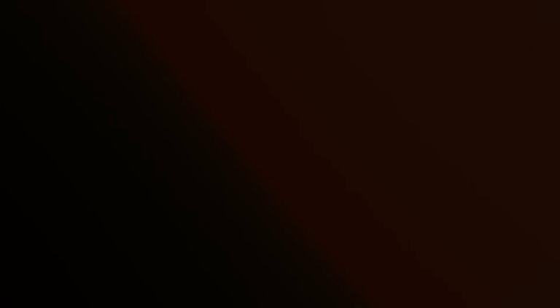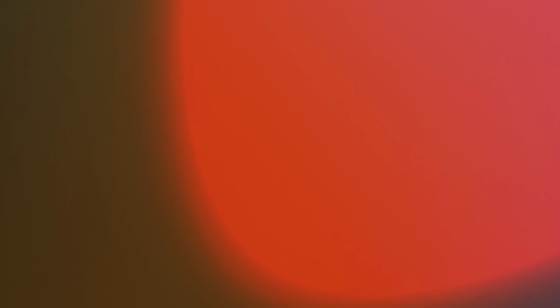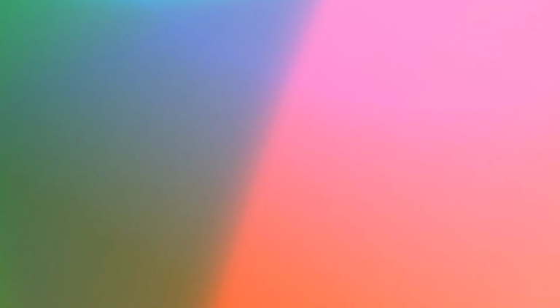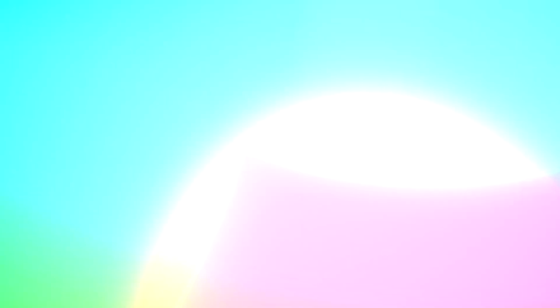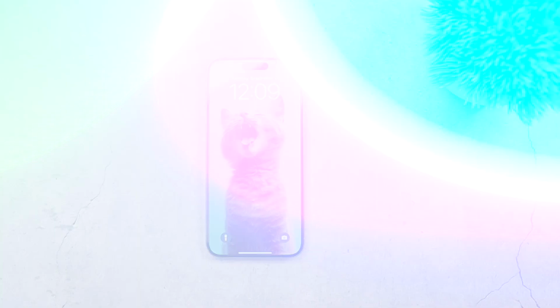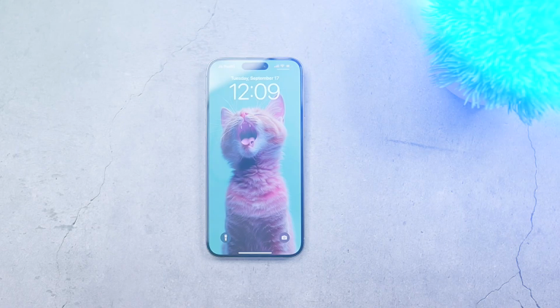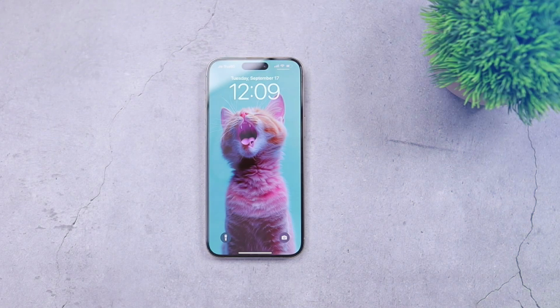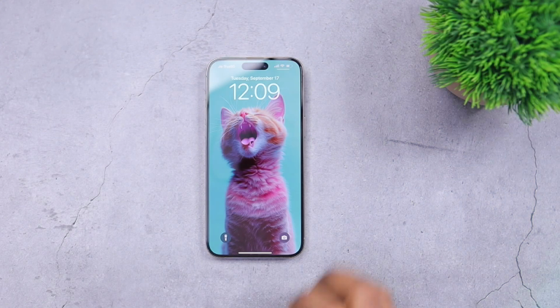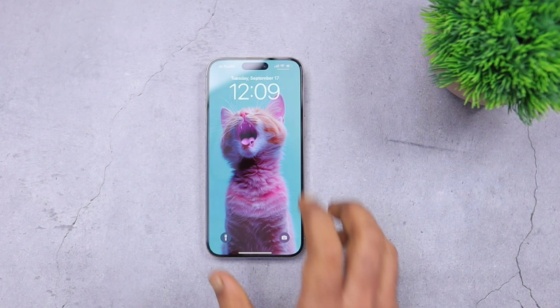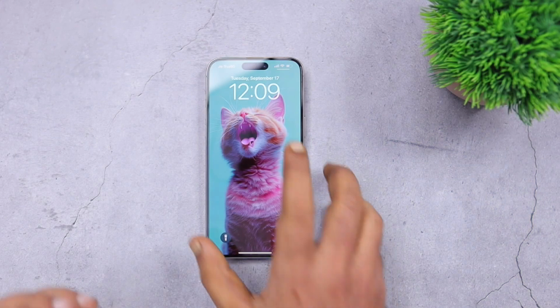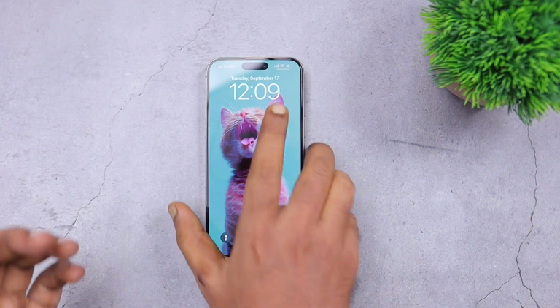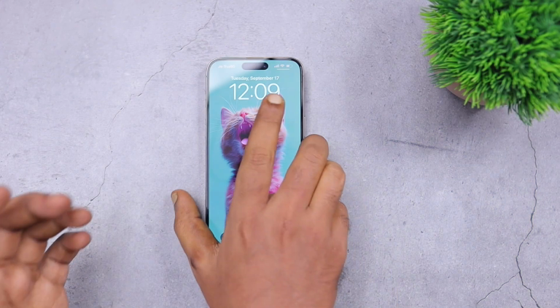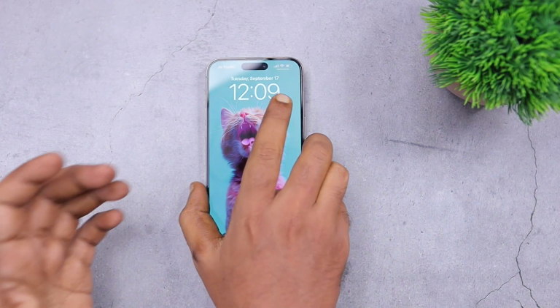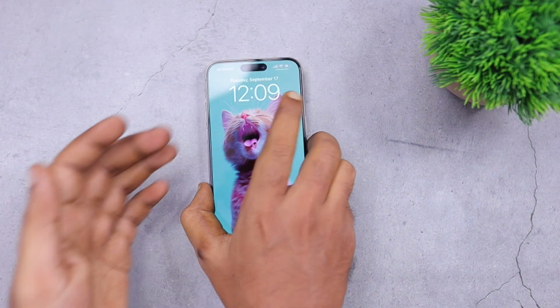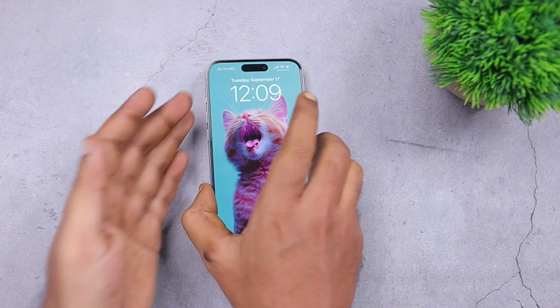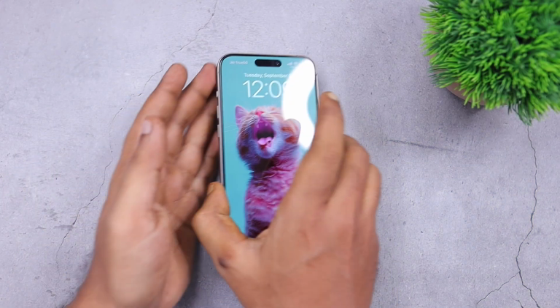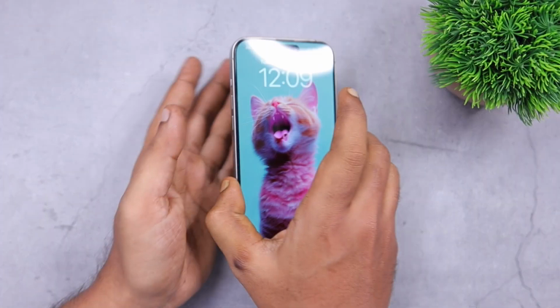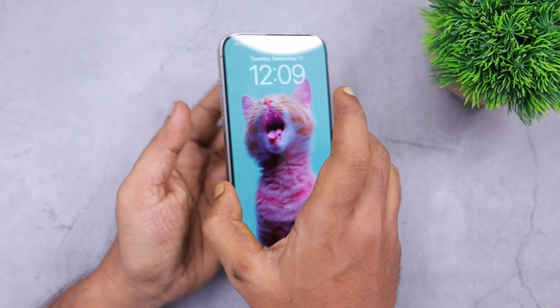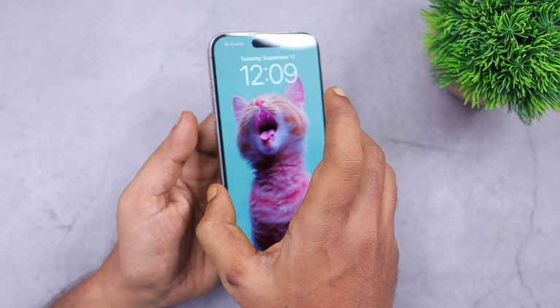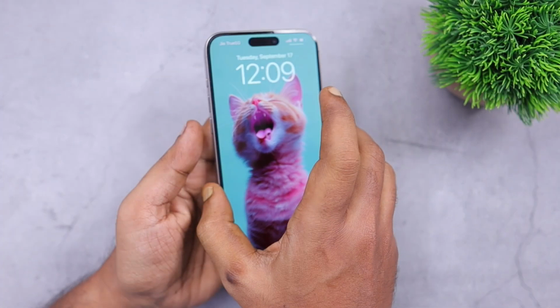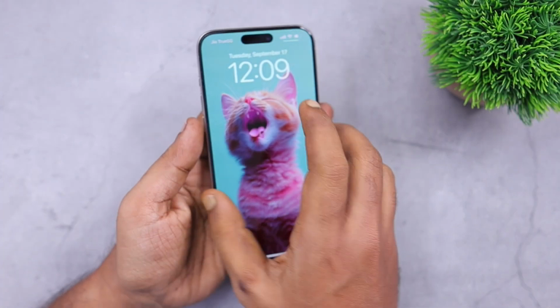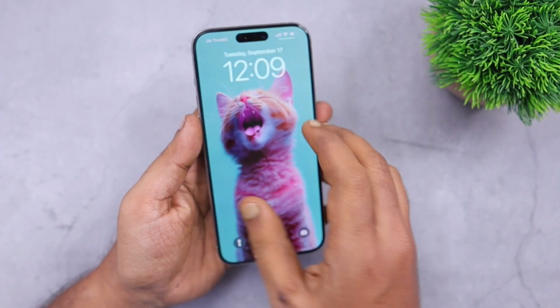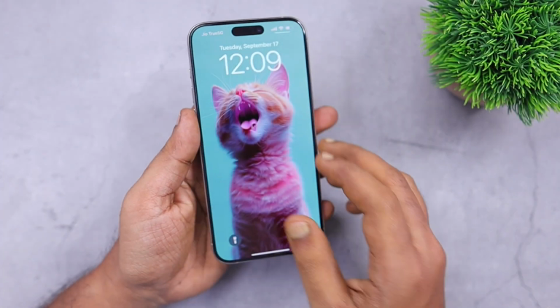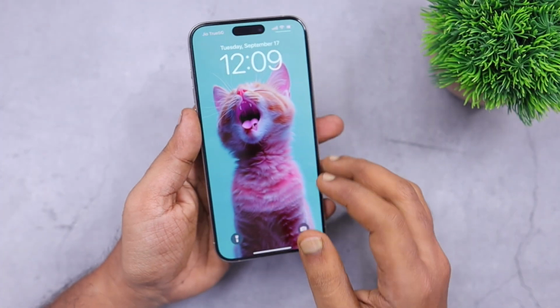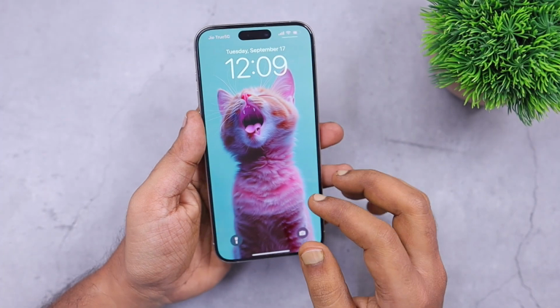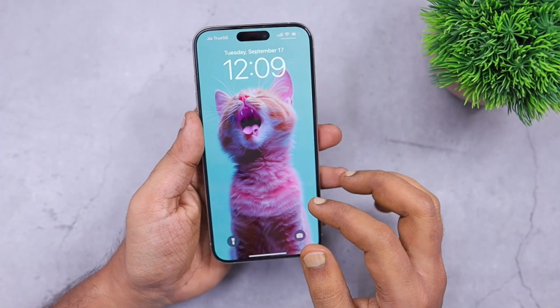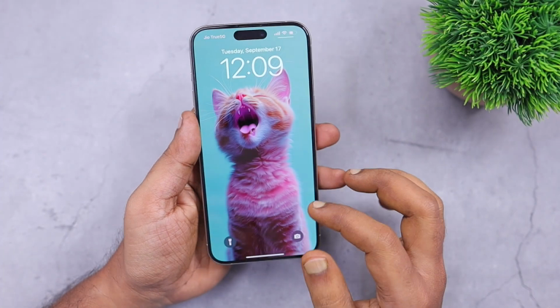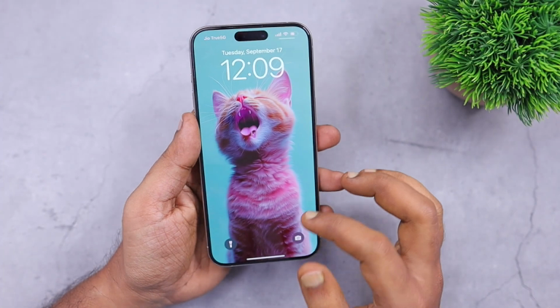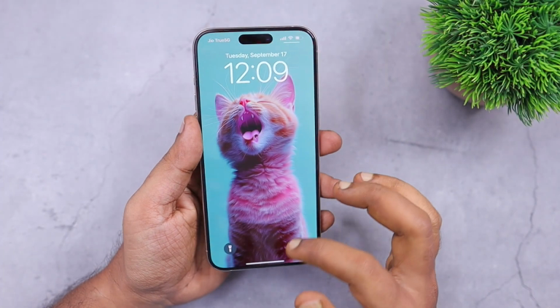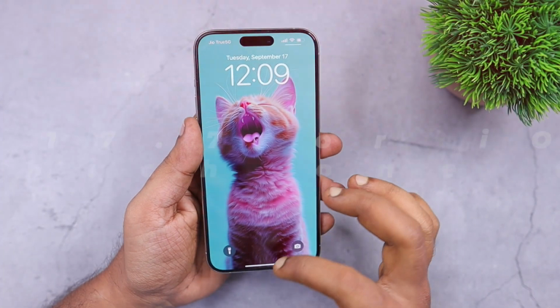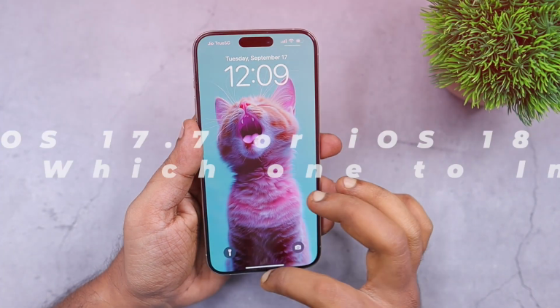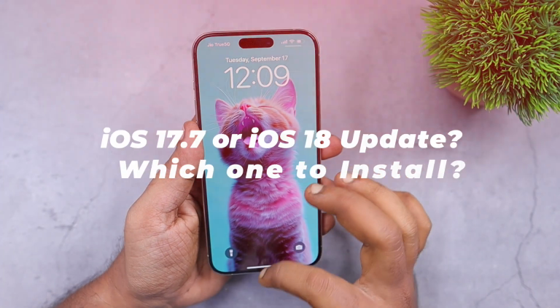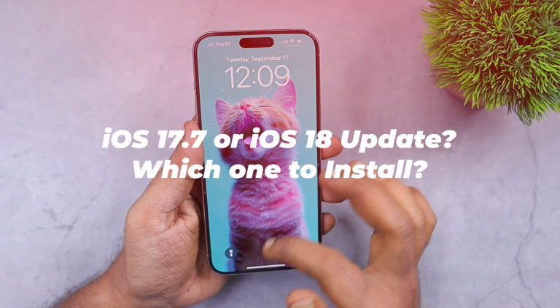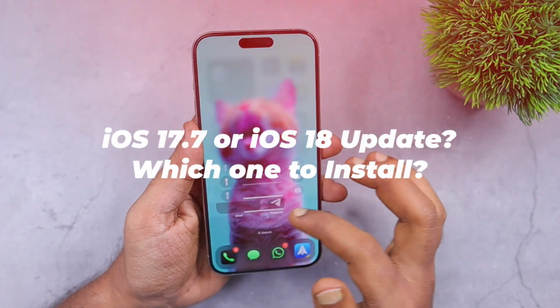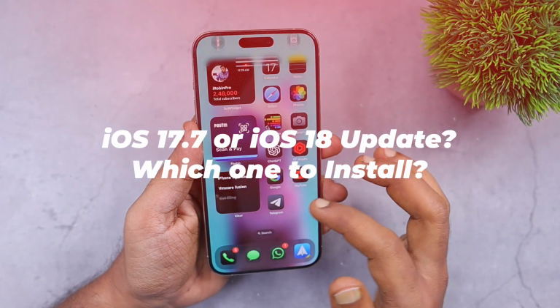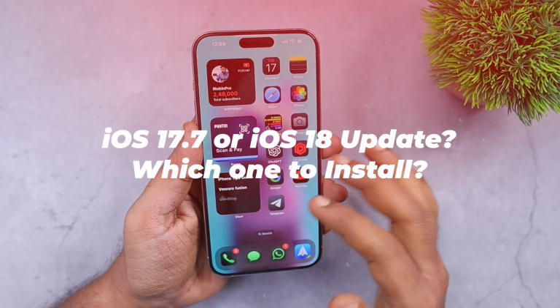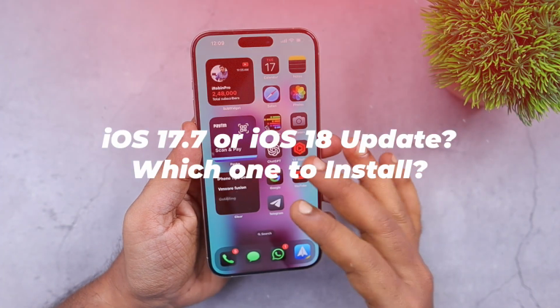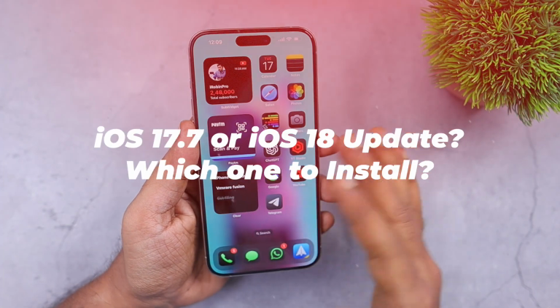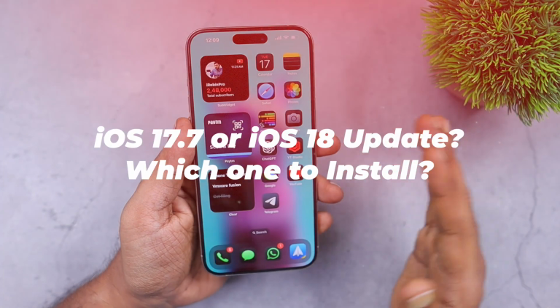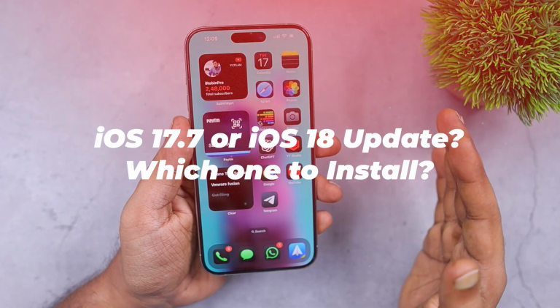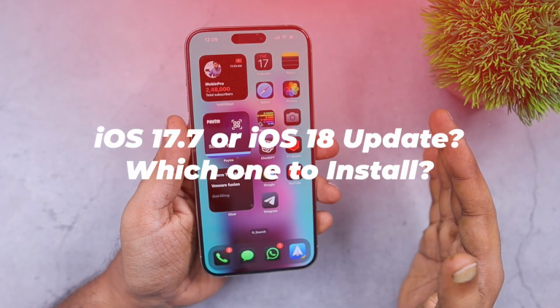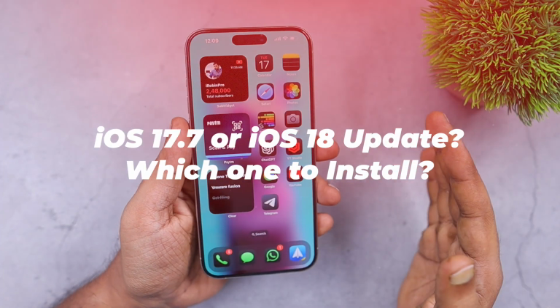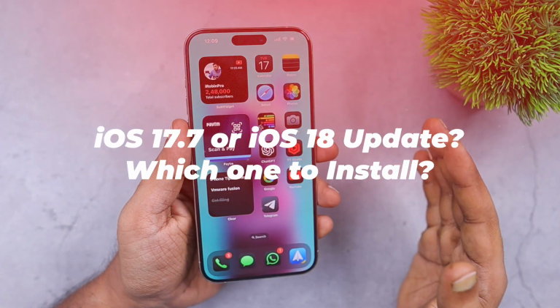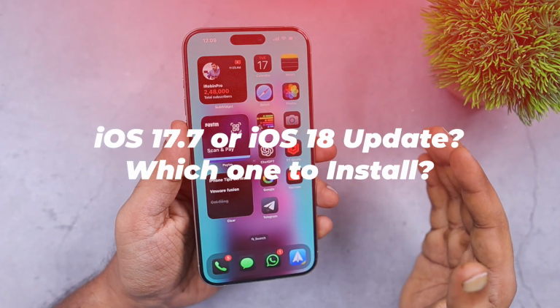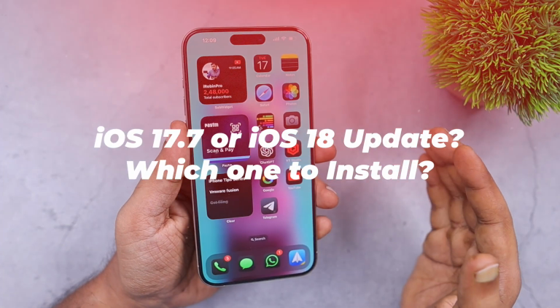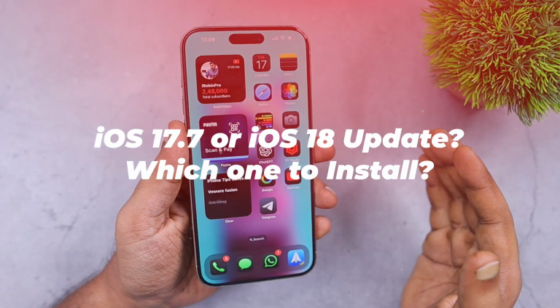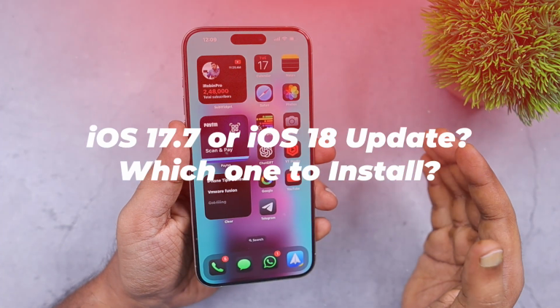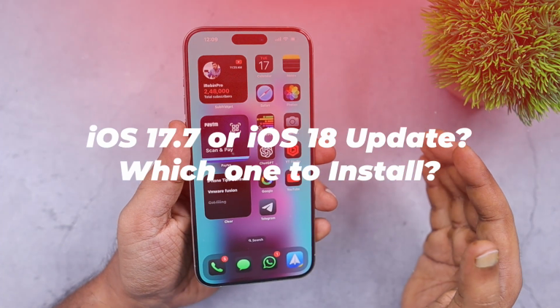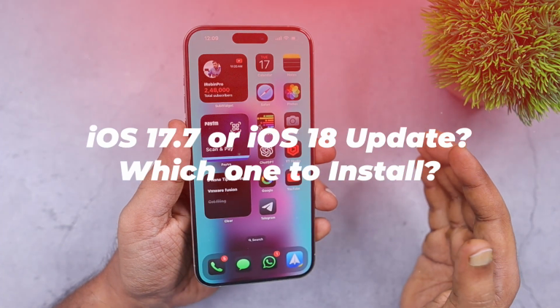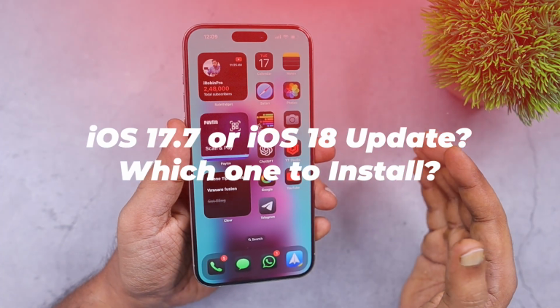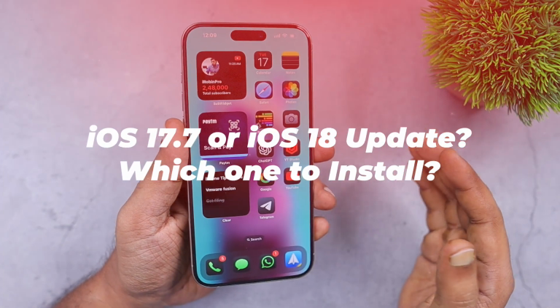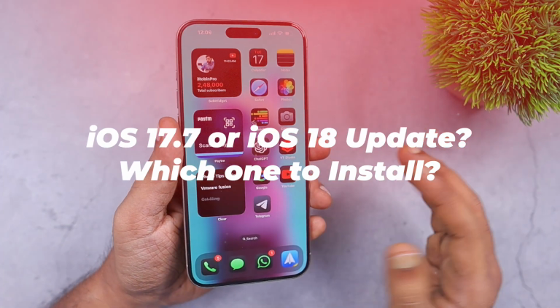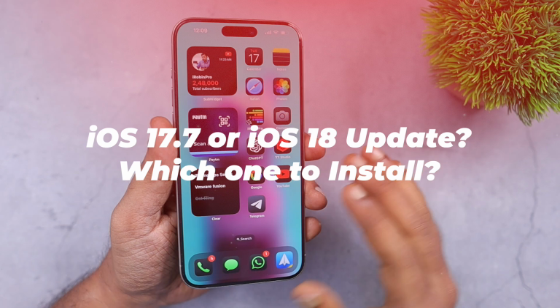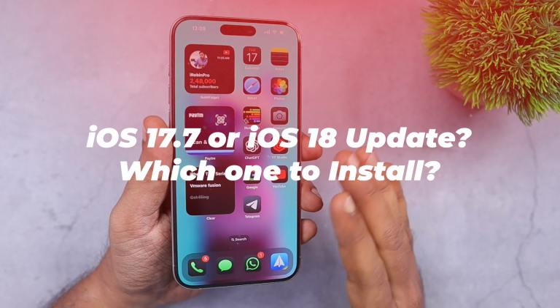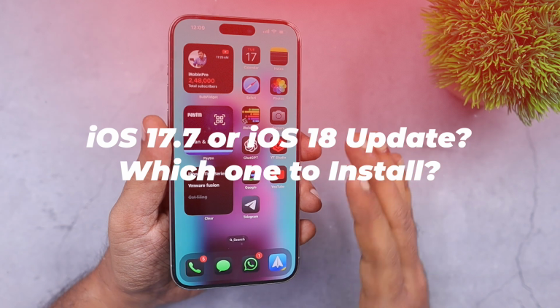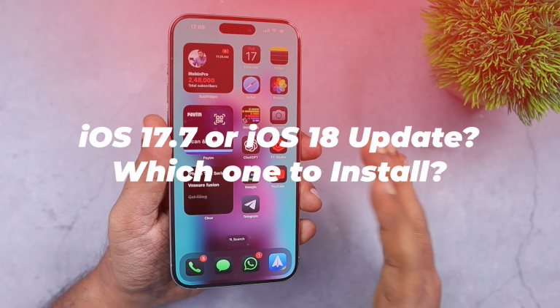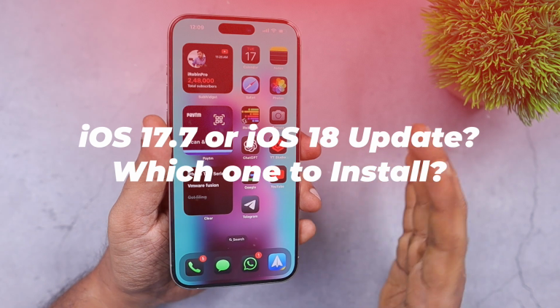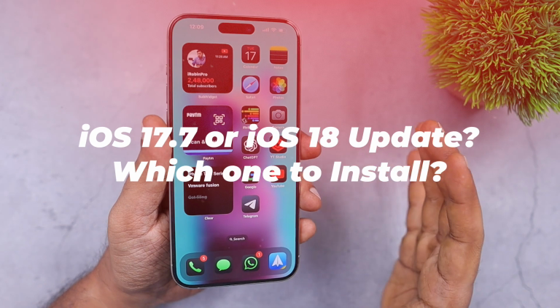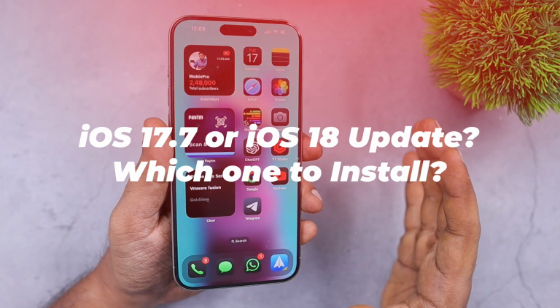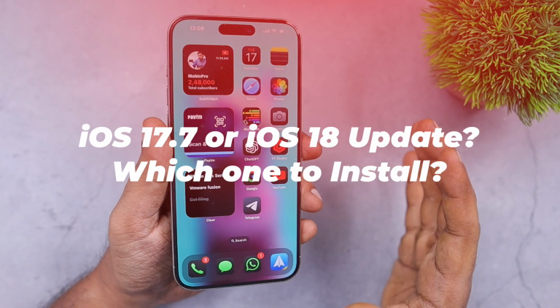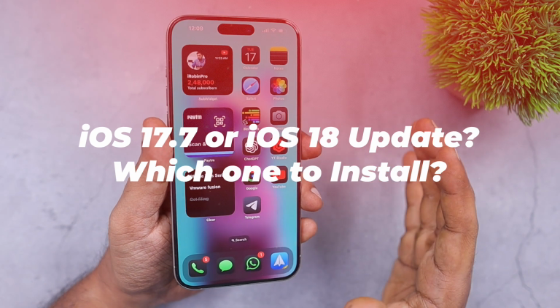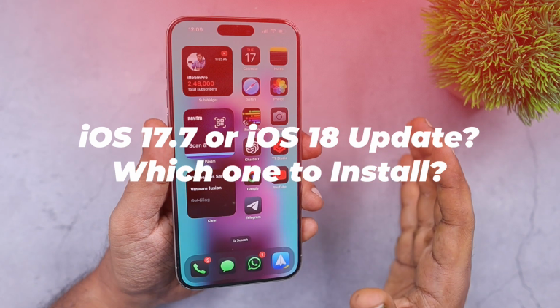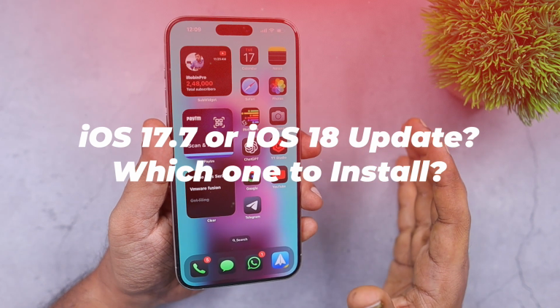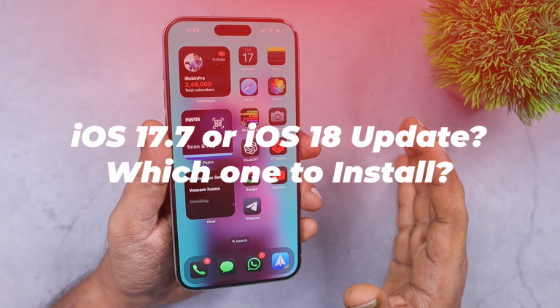Hey guys, how are you doing? Apple have released the iOS 18 software update for all compatible iPhone models that are running iOS 17.